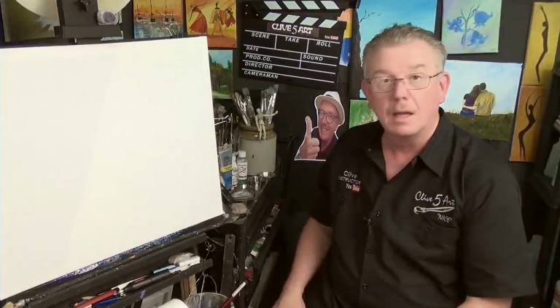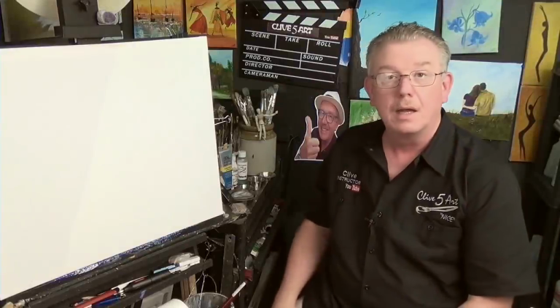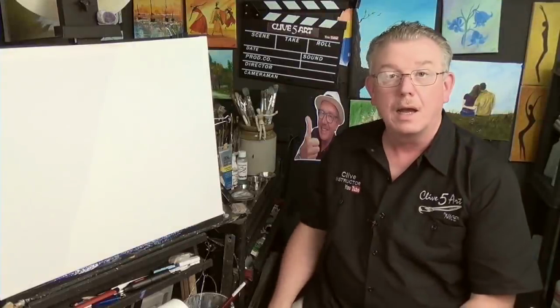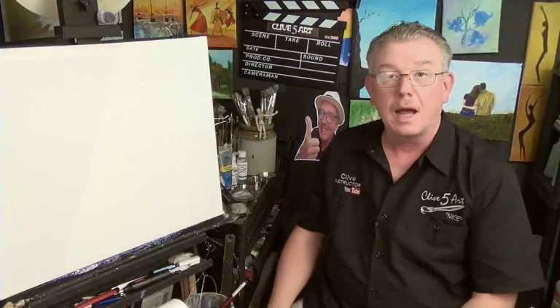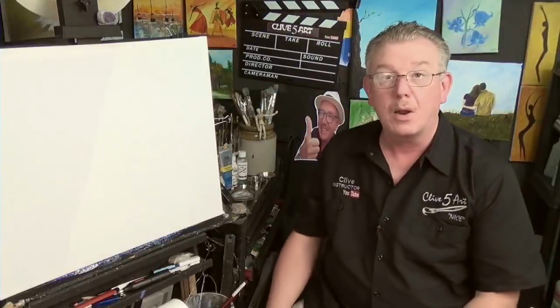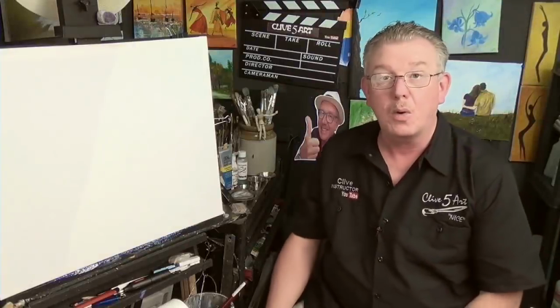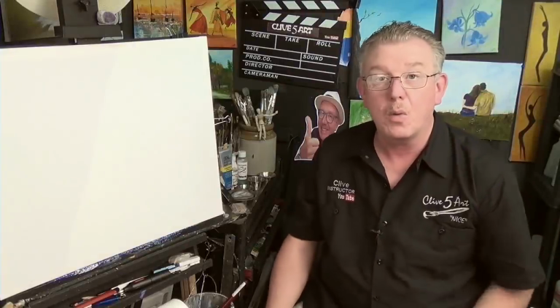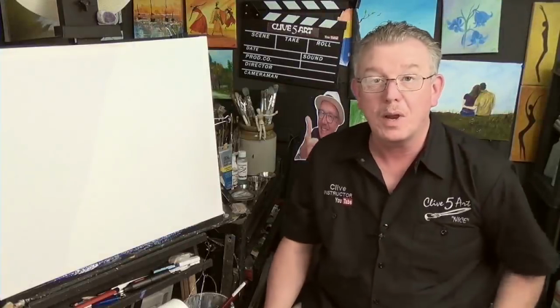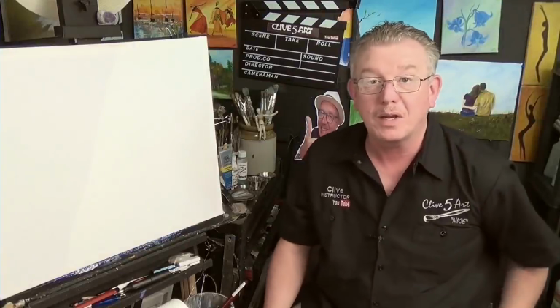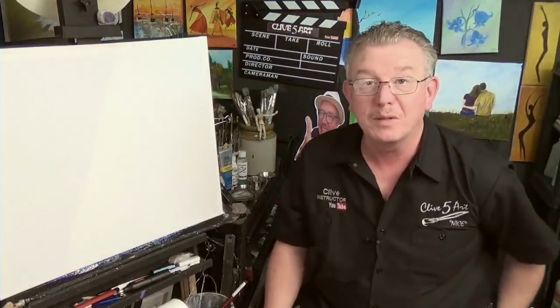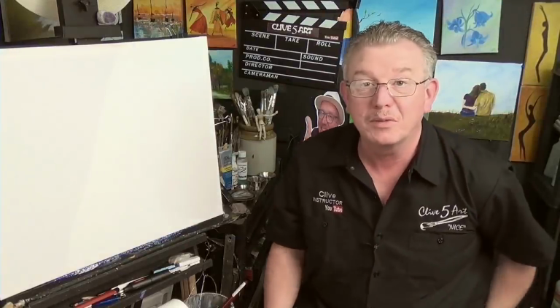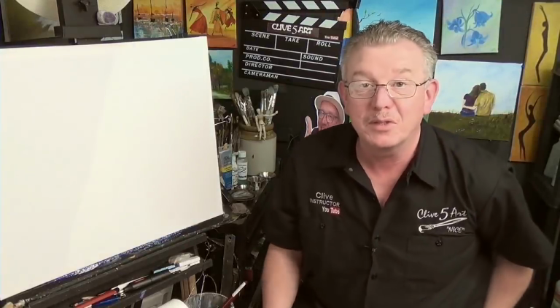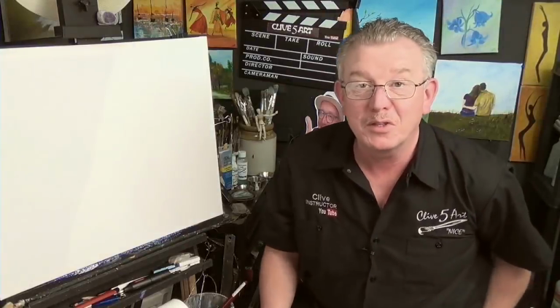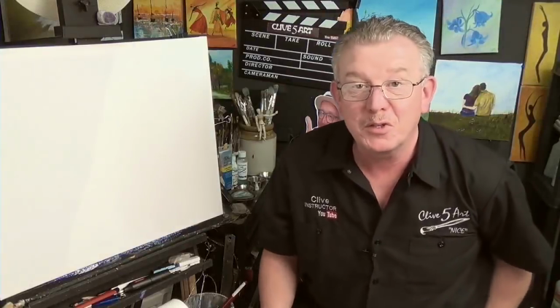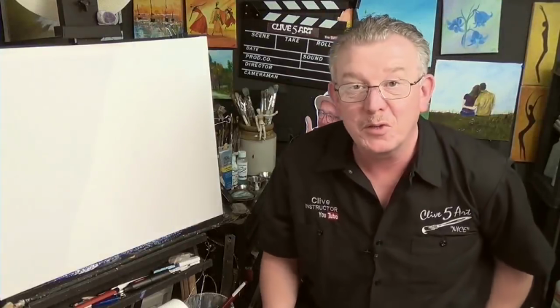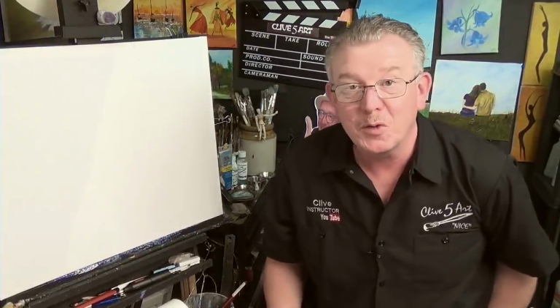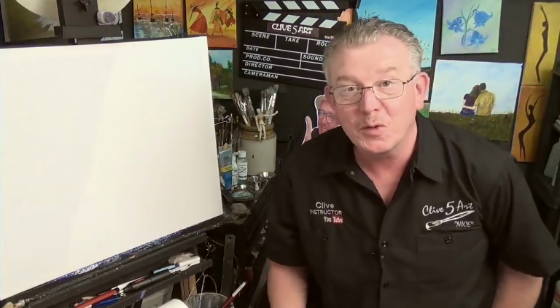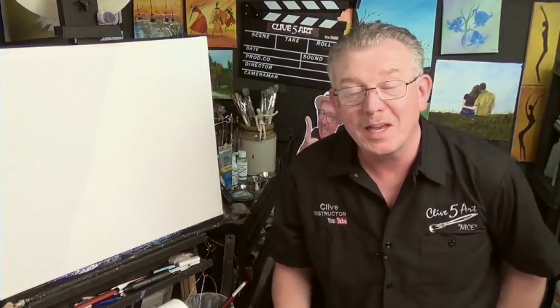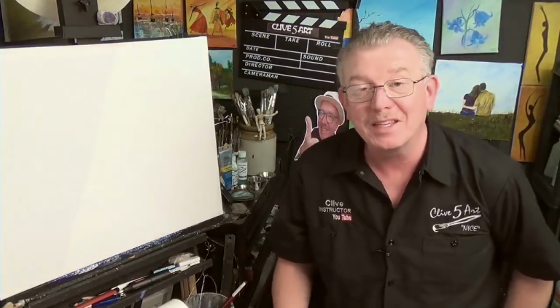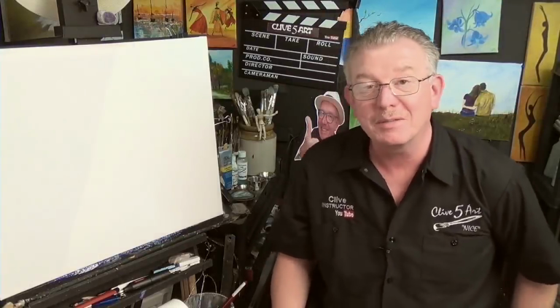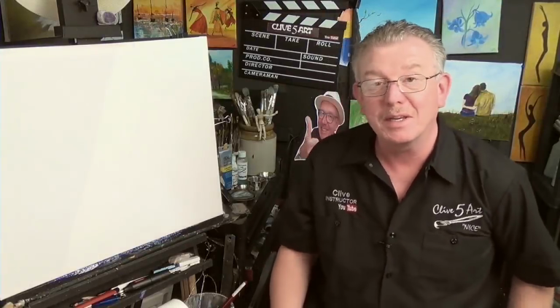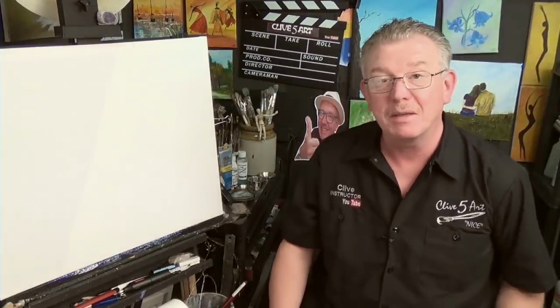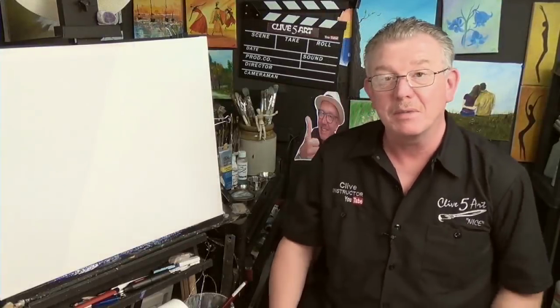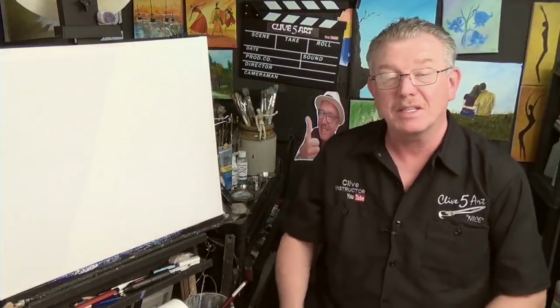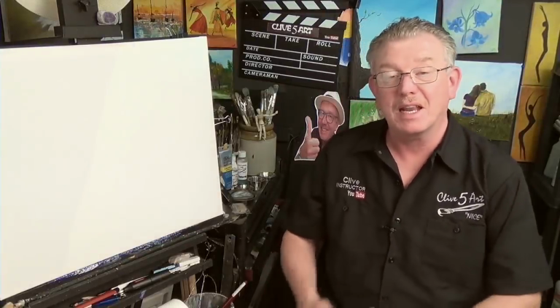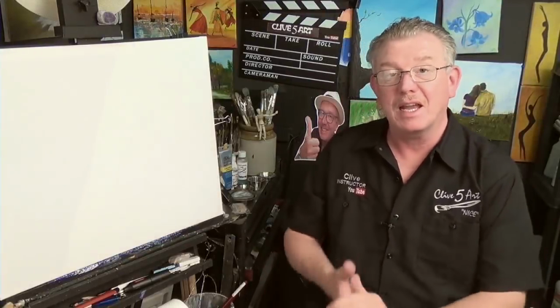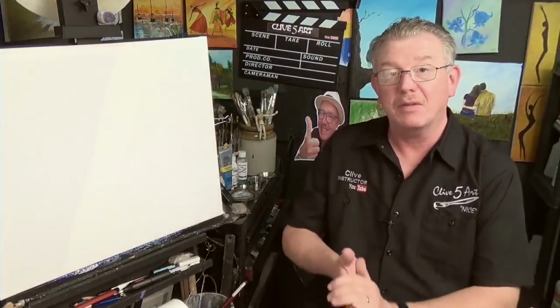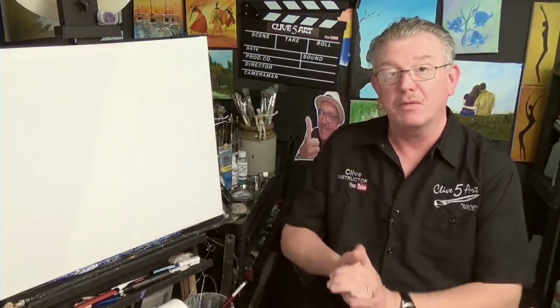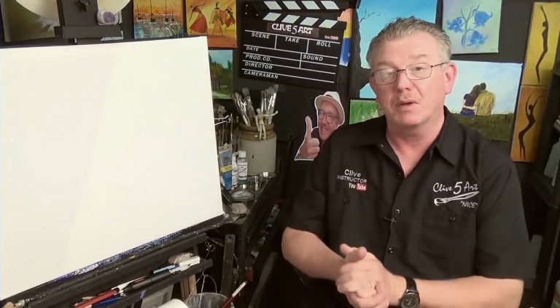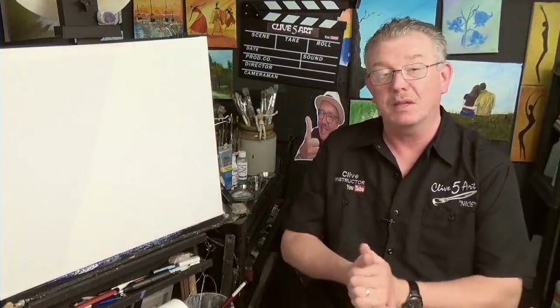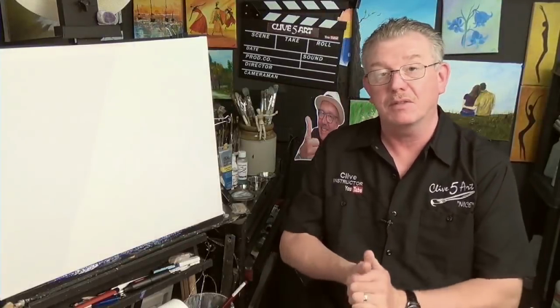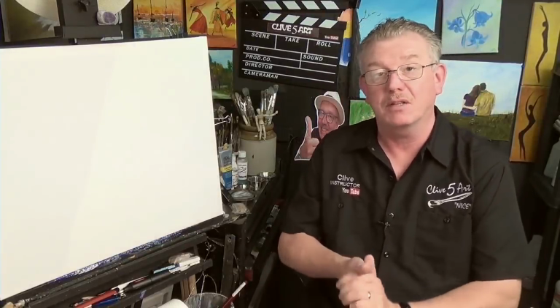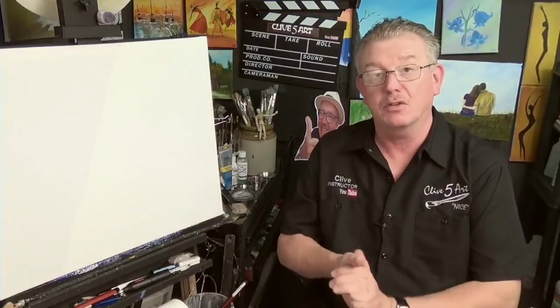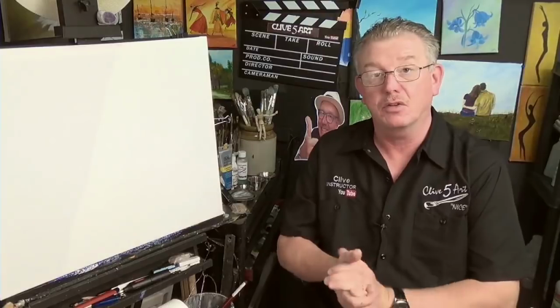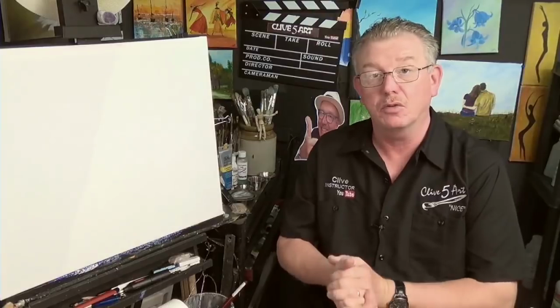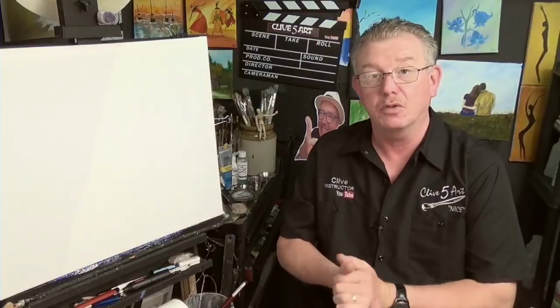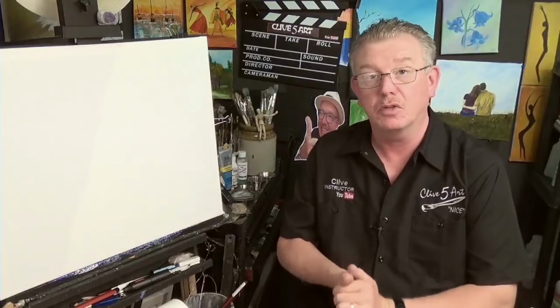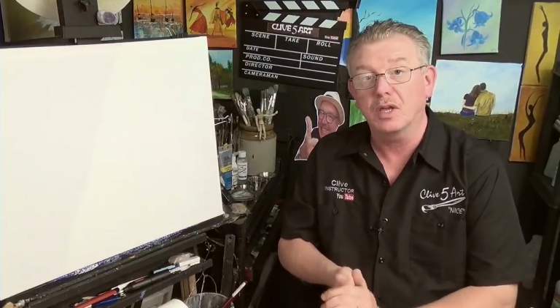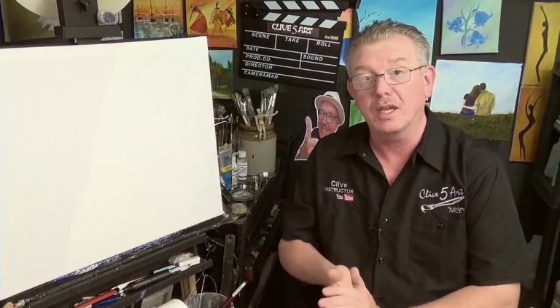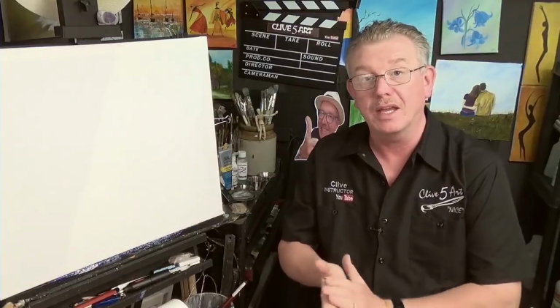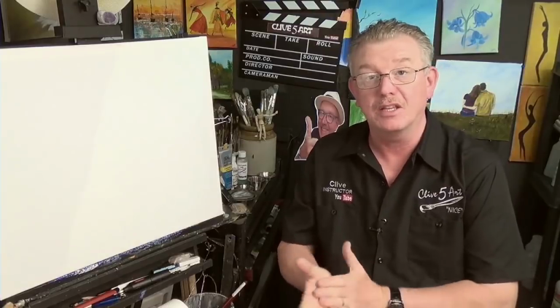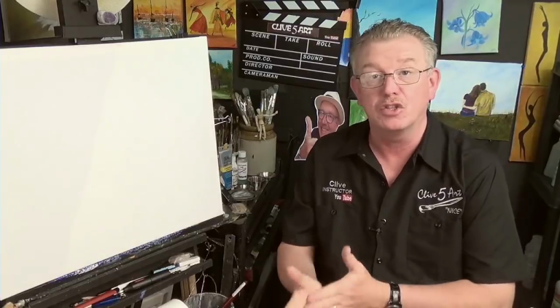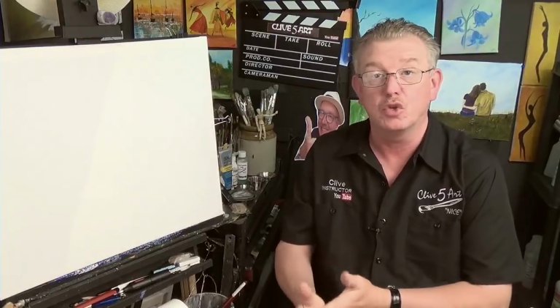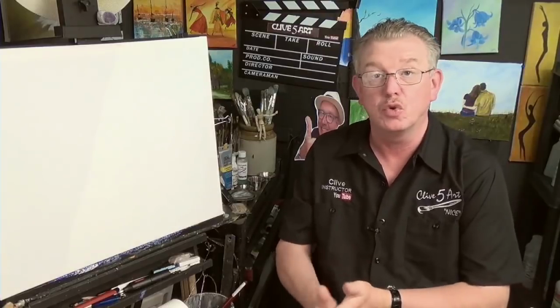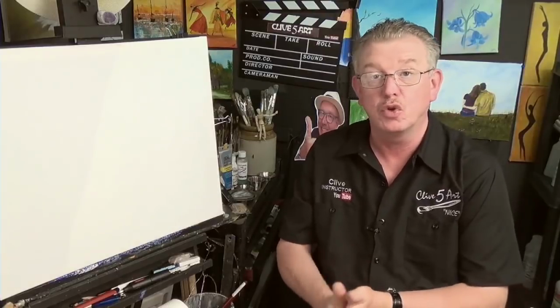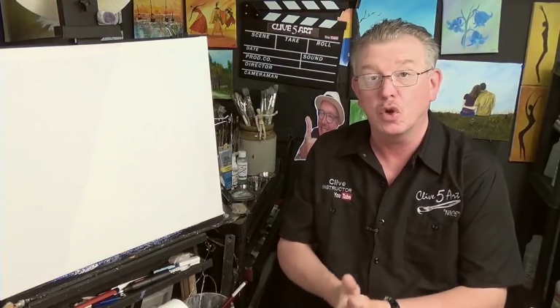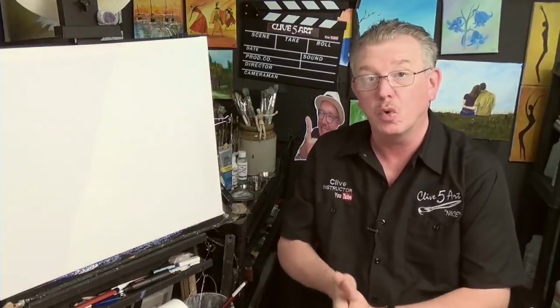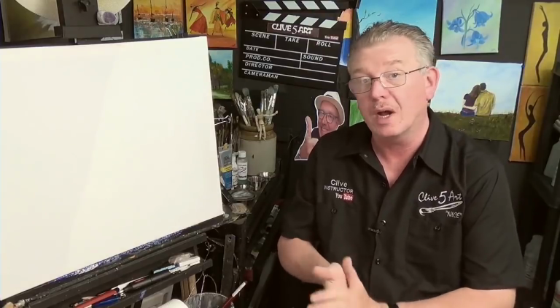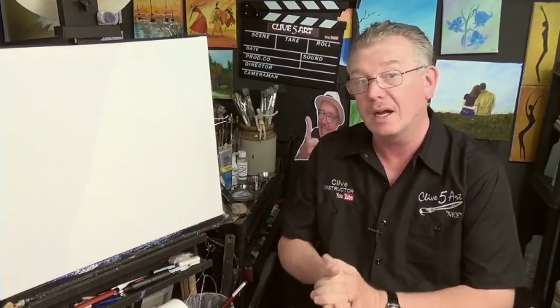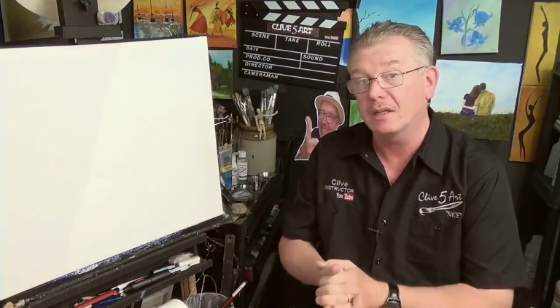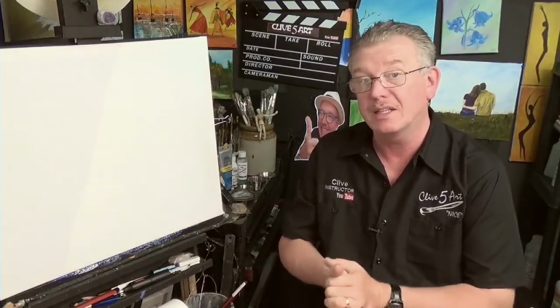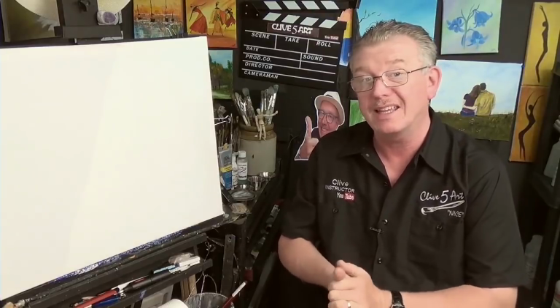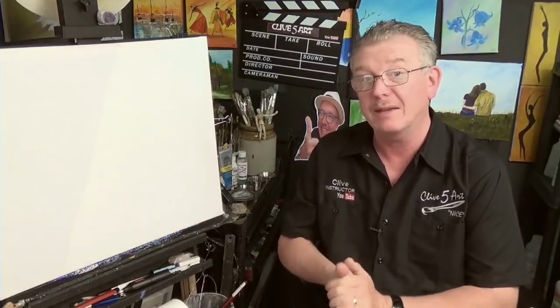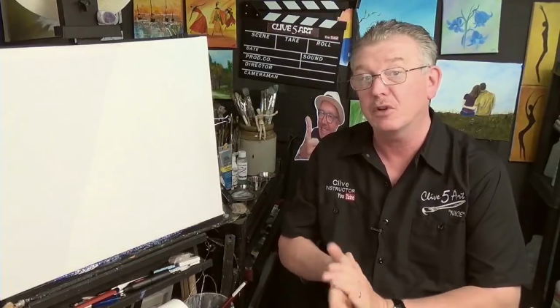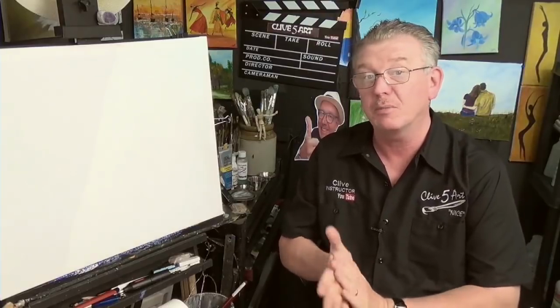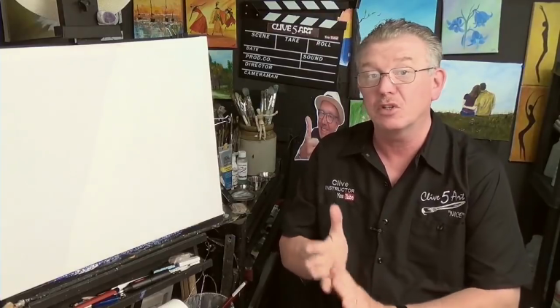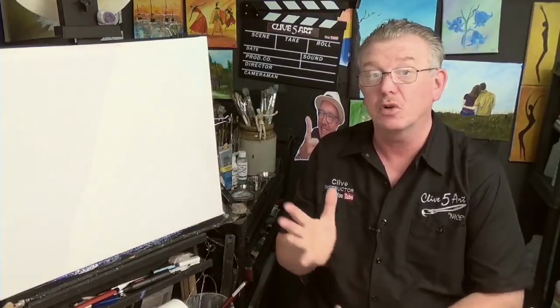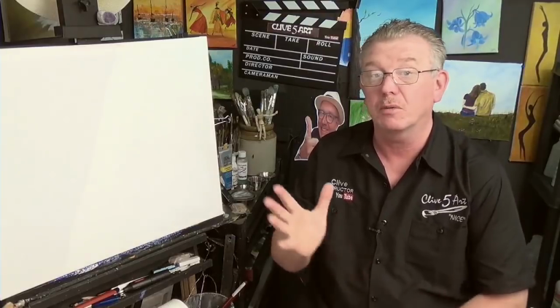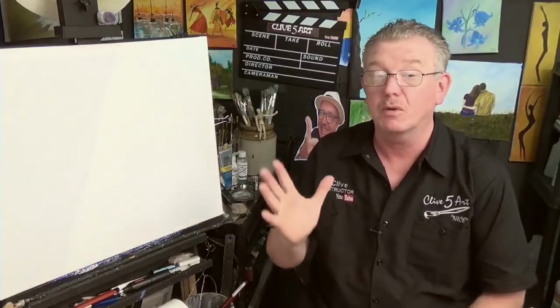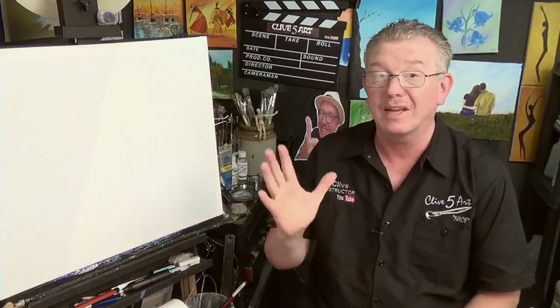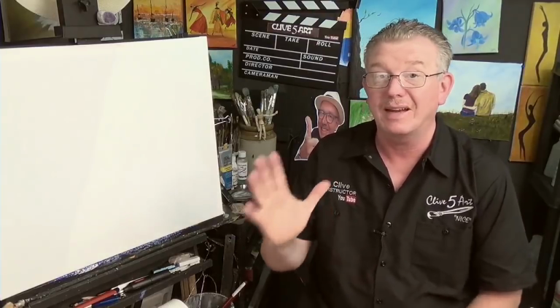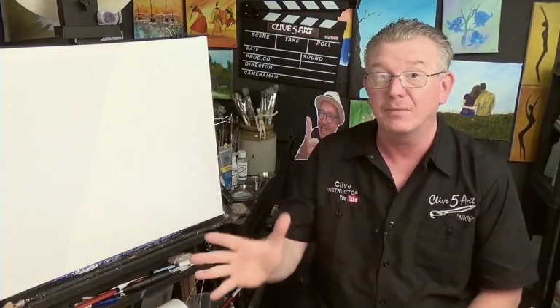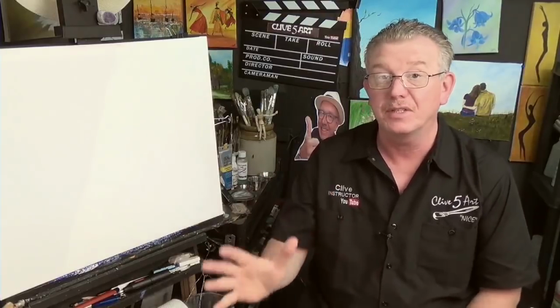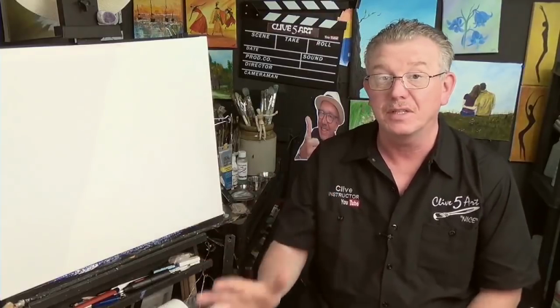Hello and welcome to the studio. My name is Clive from ClivesArt.co.uk, and today I'm going to be talking about canvases.